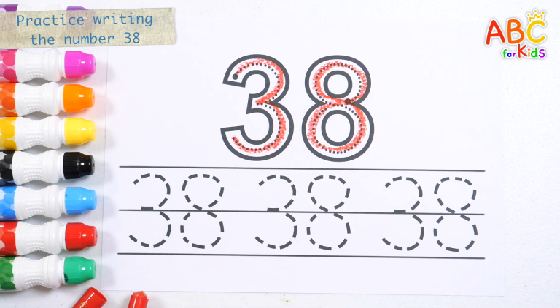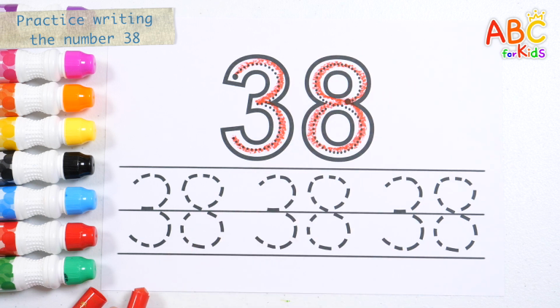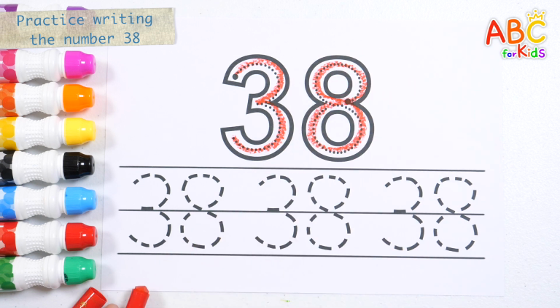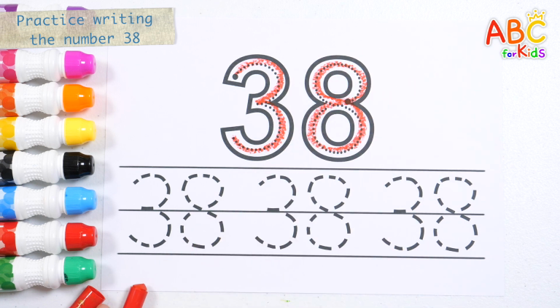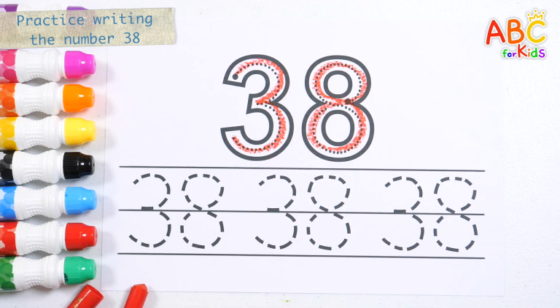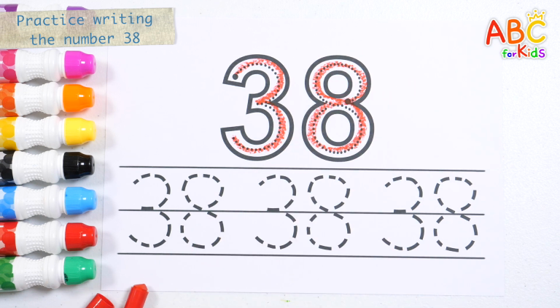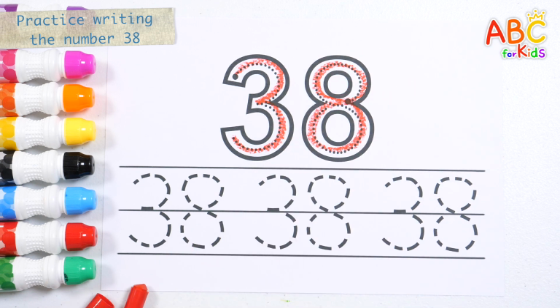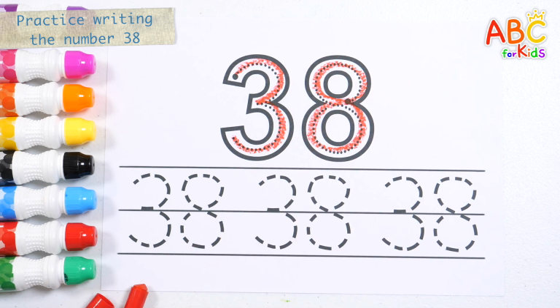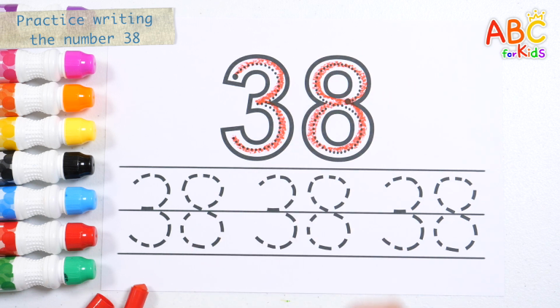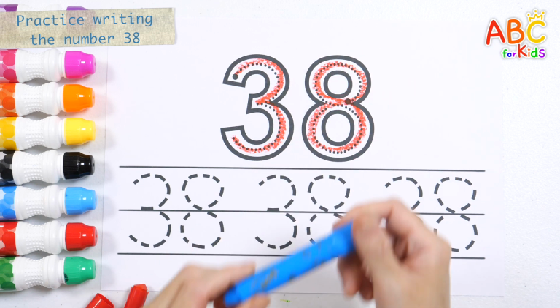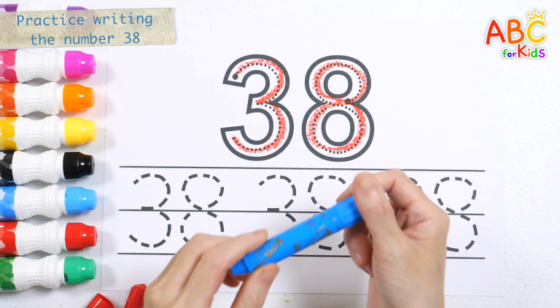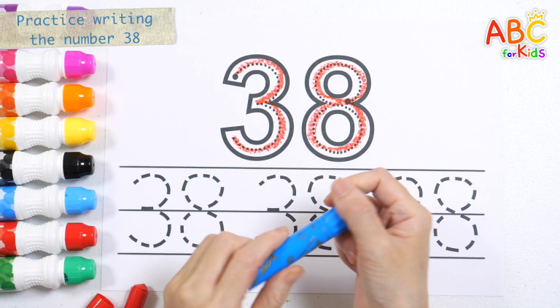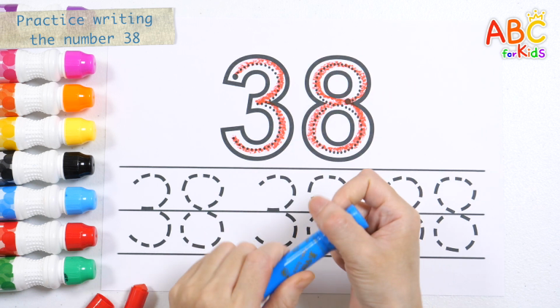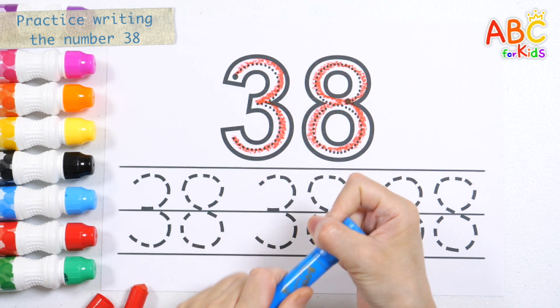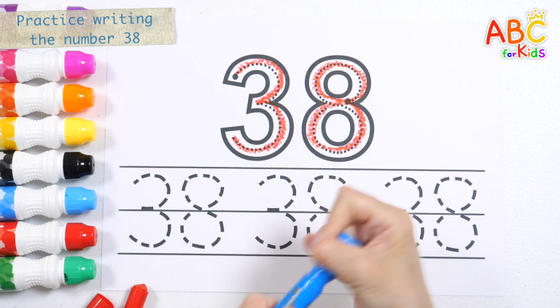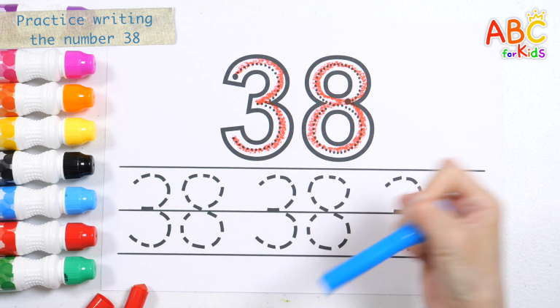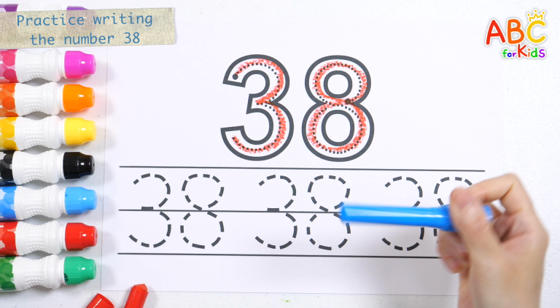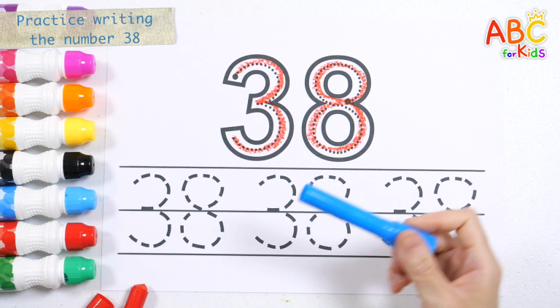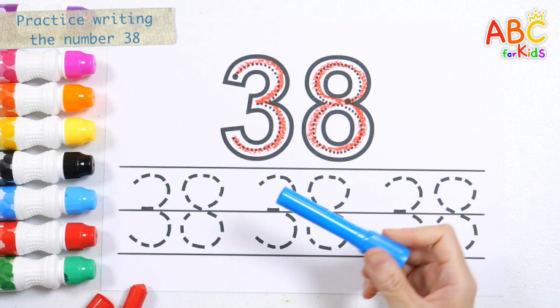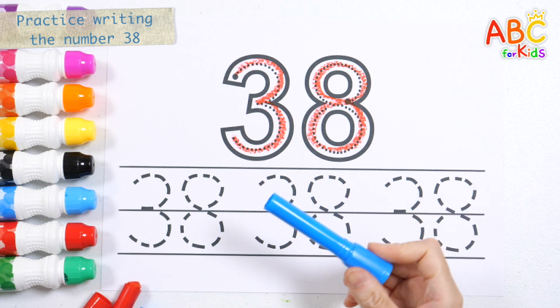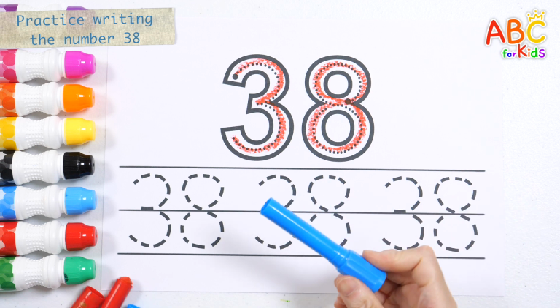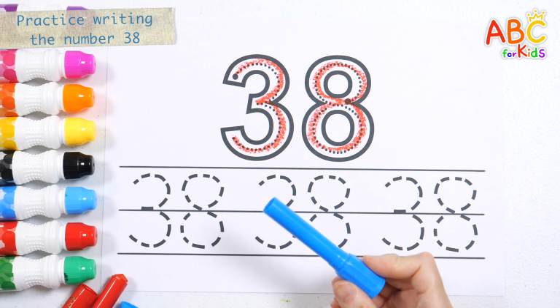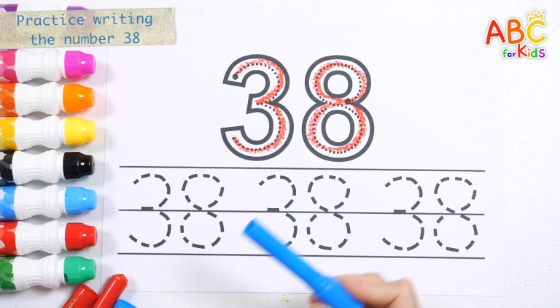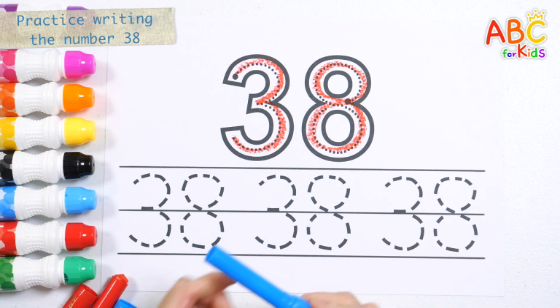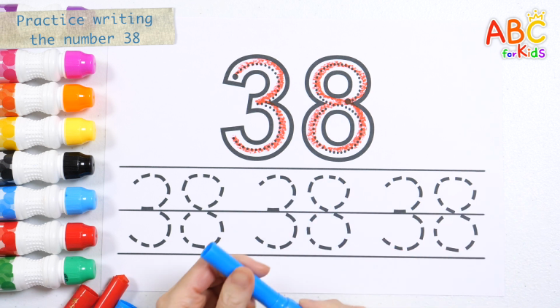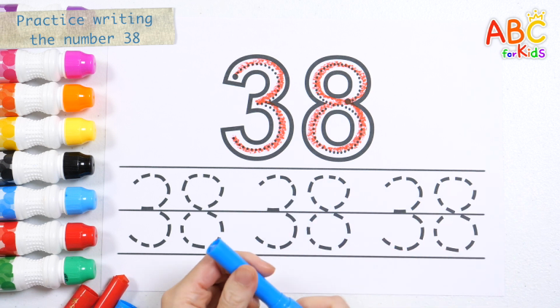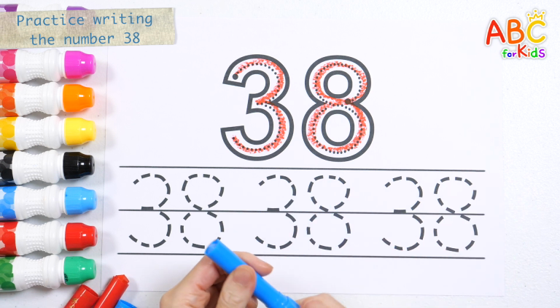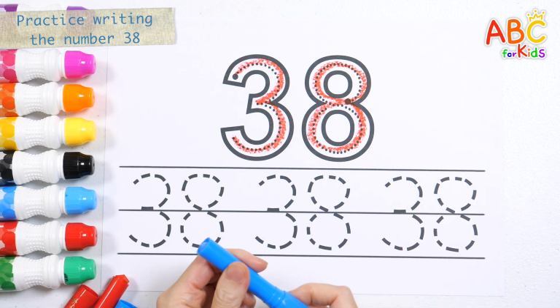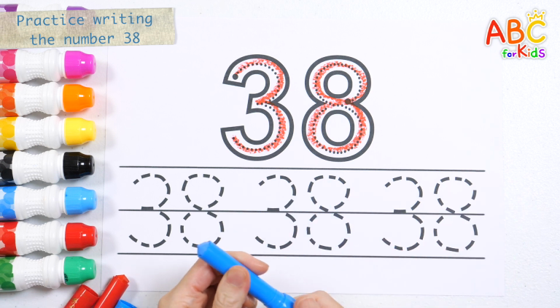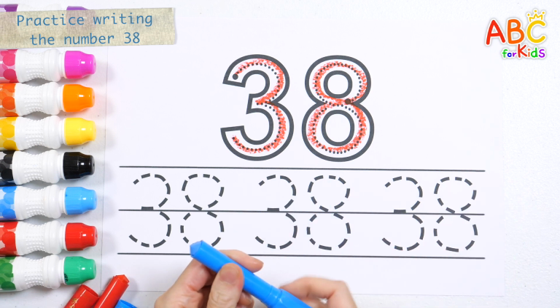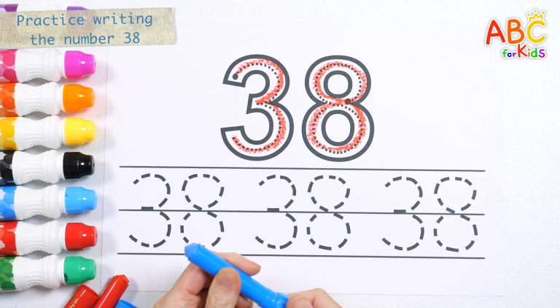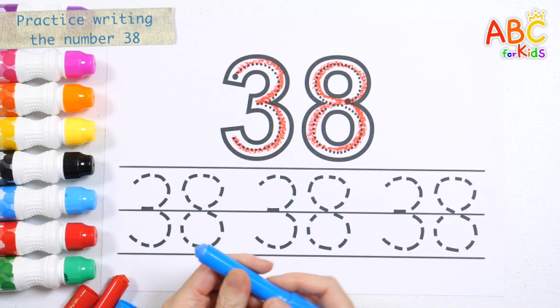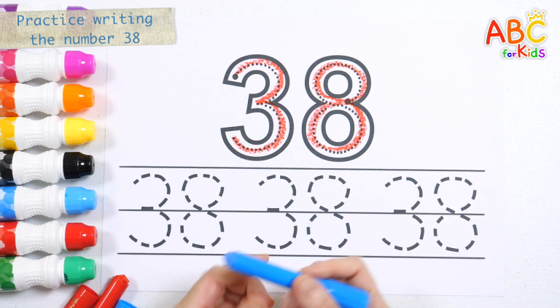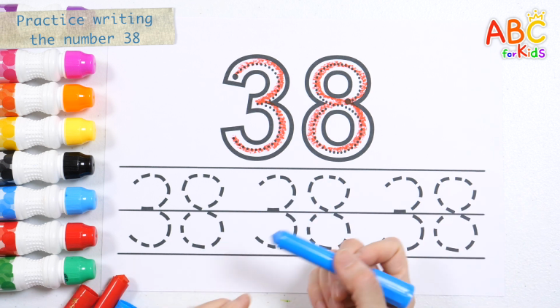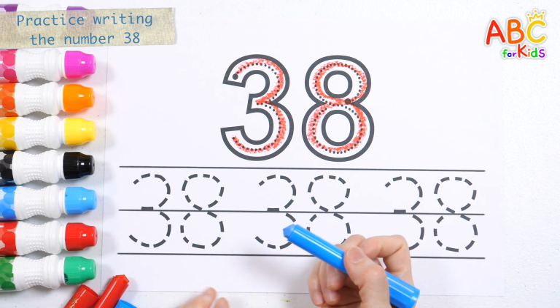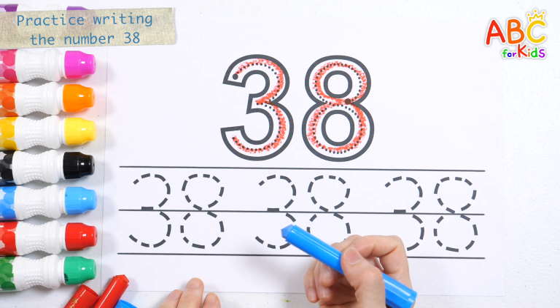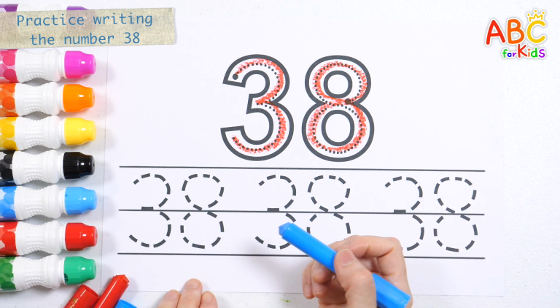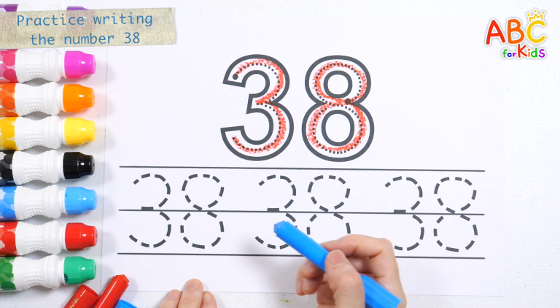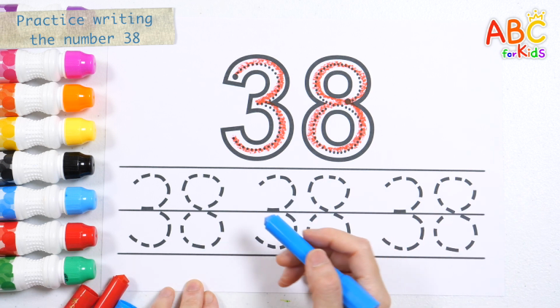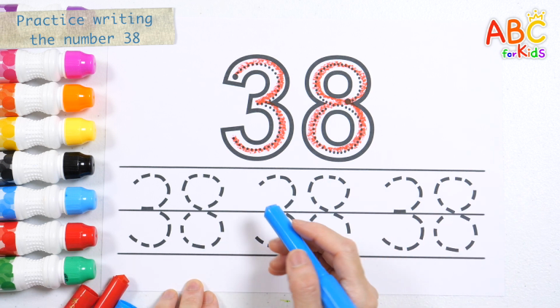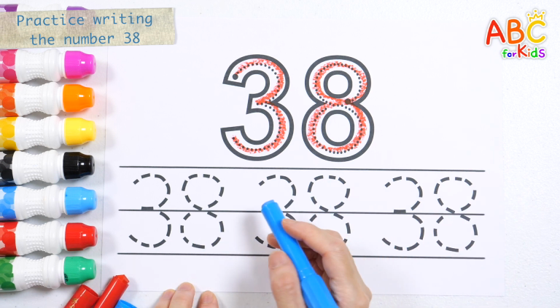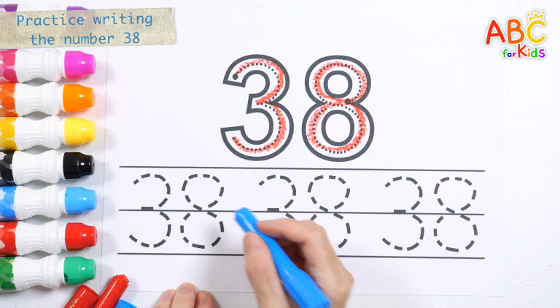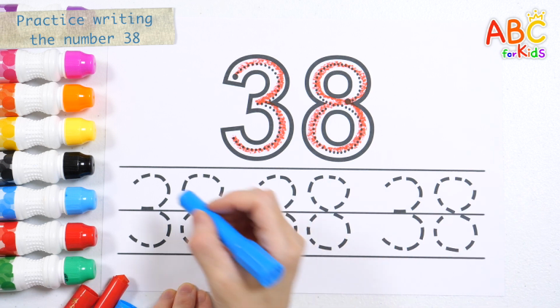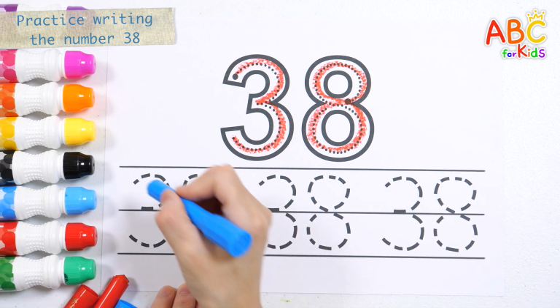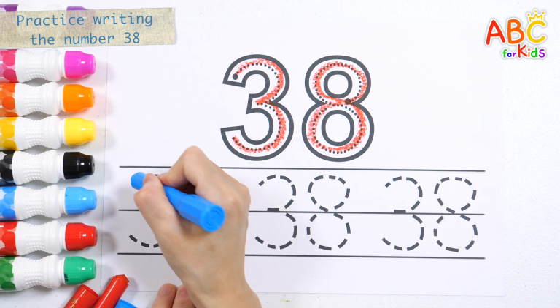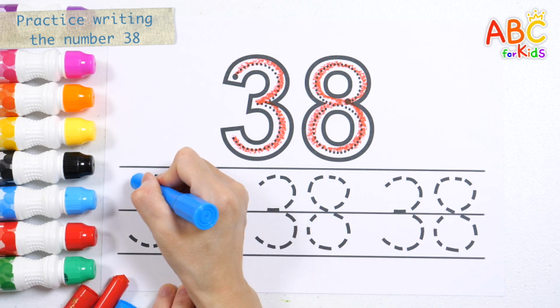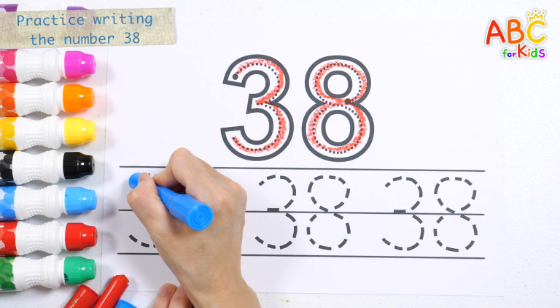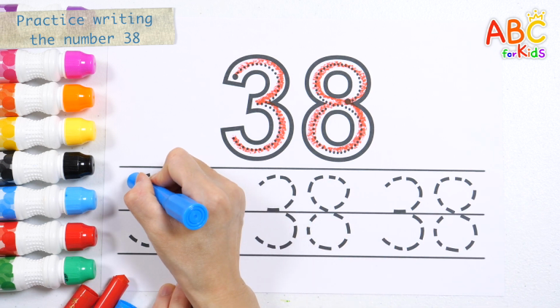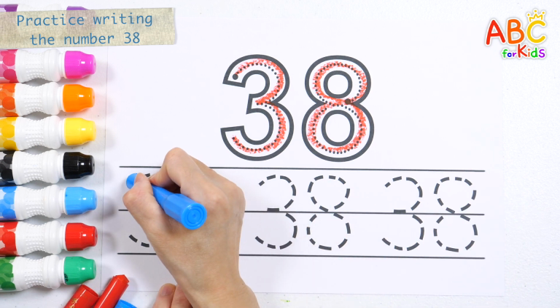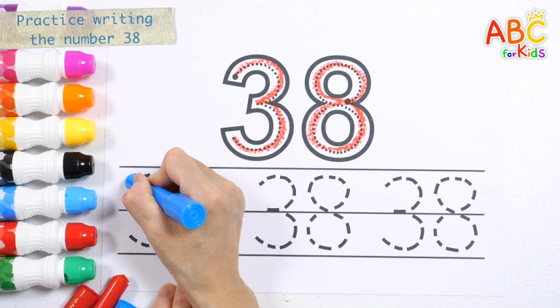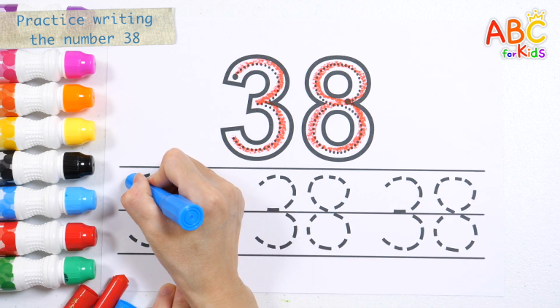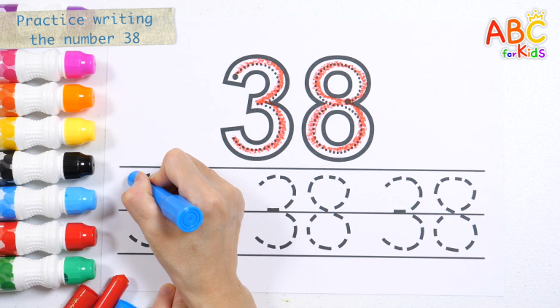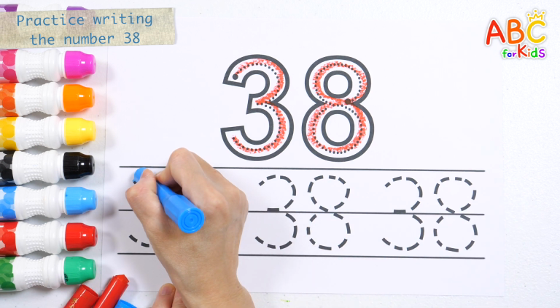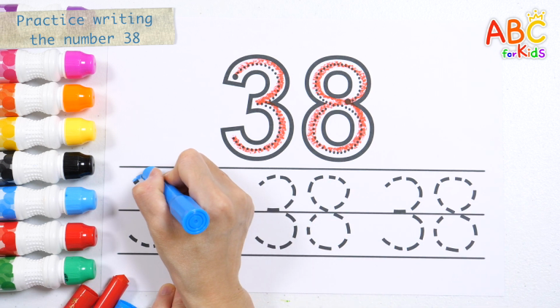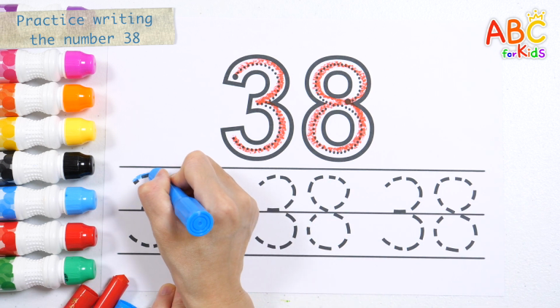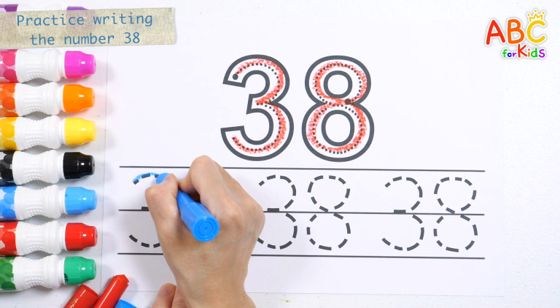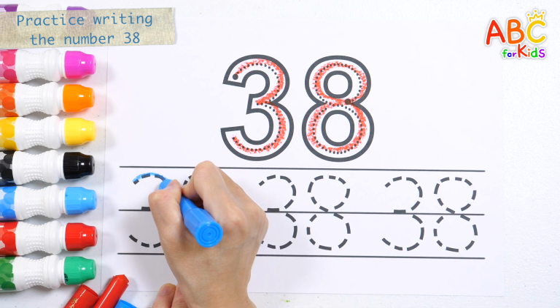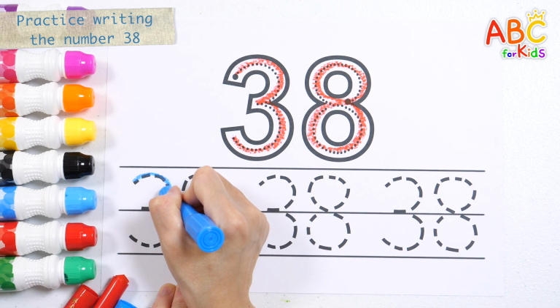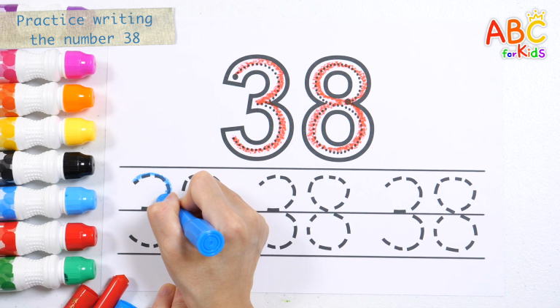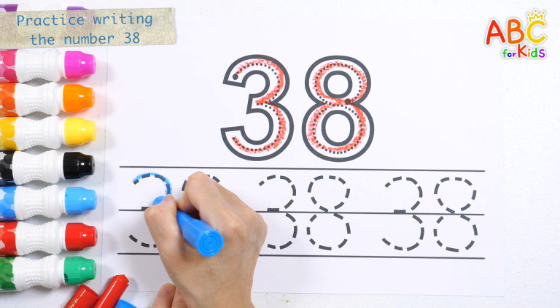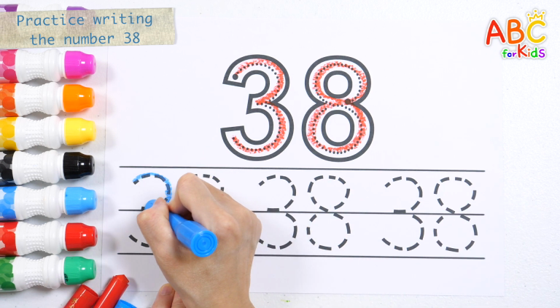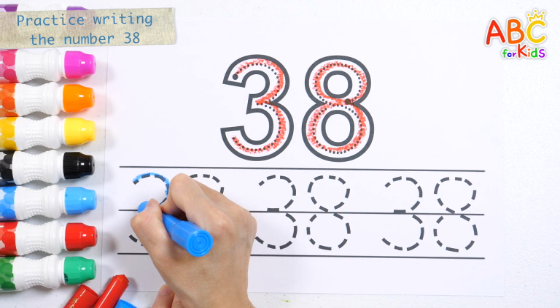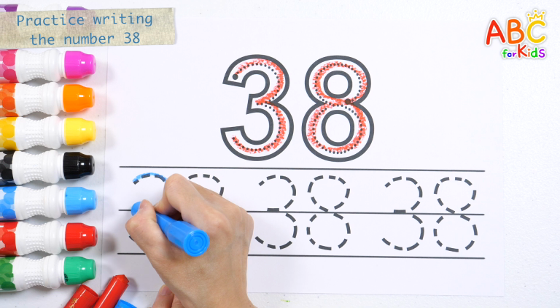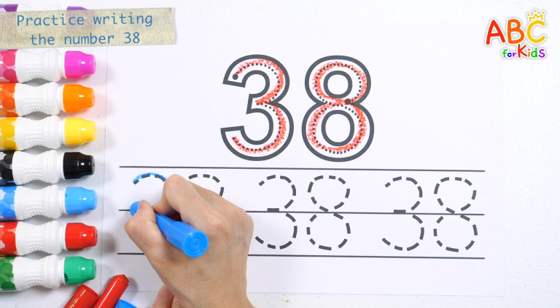38. Let's write the number 38 three more times with a sky blue crayon.